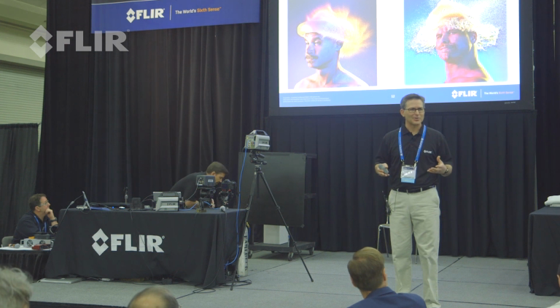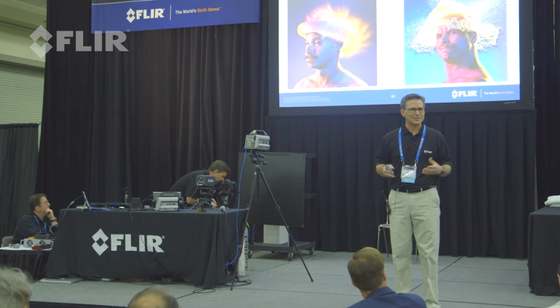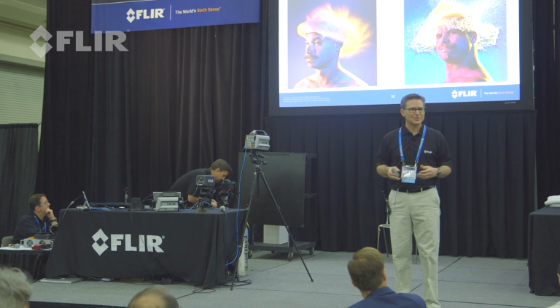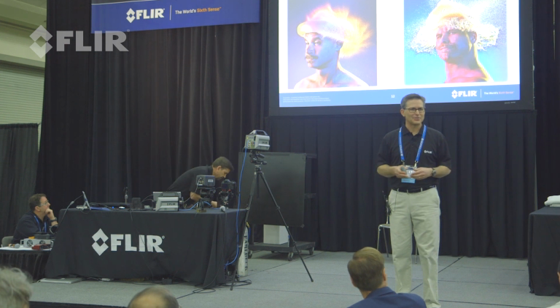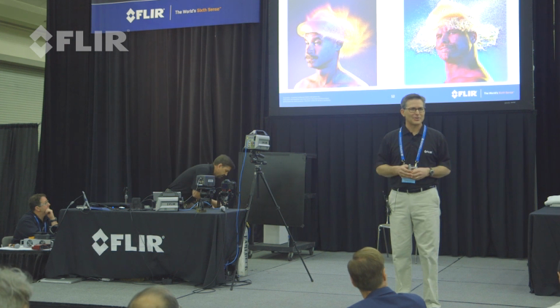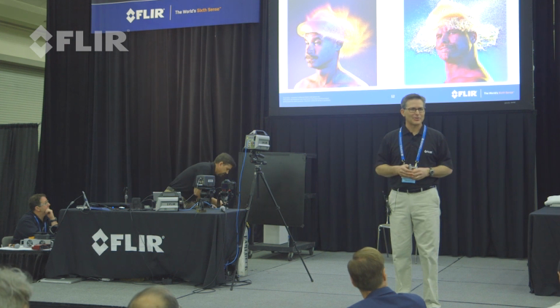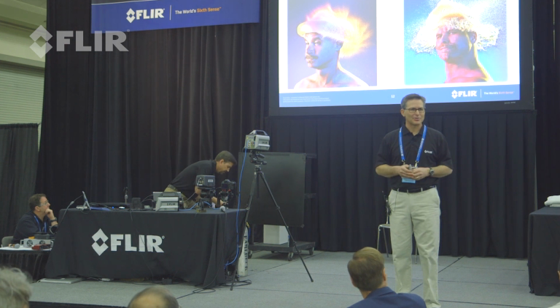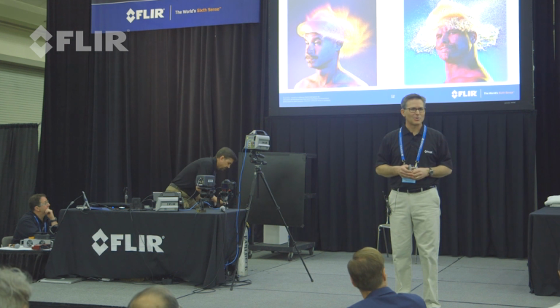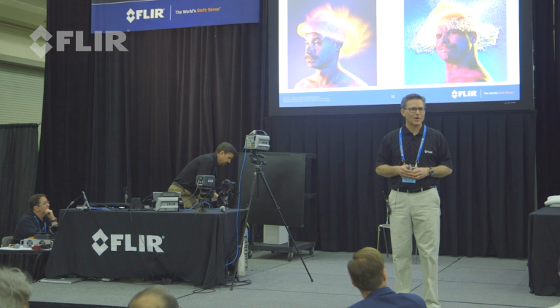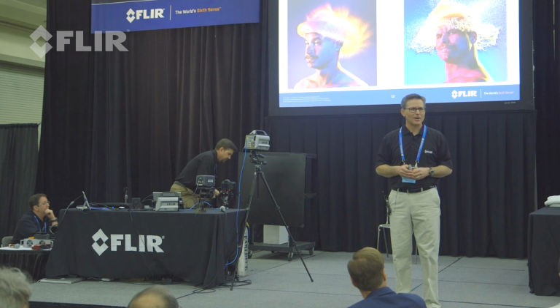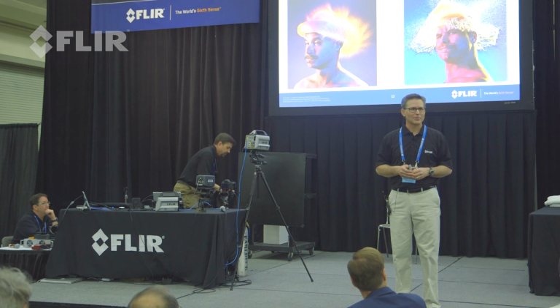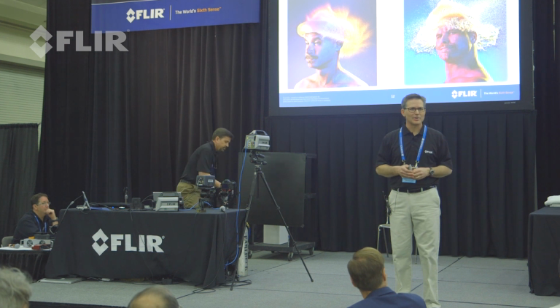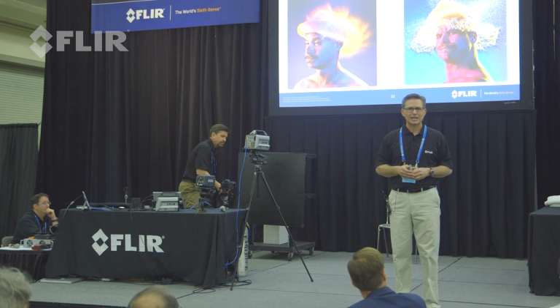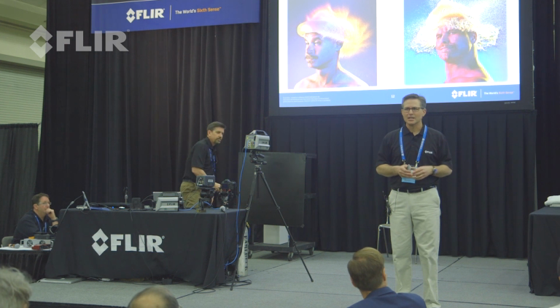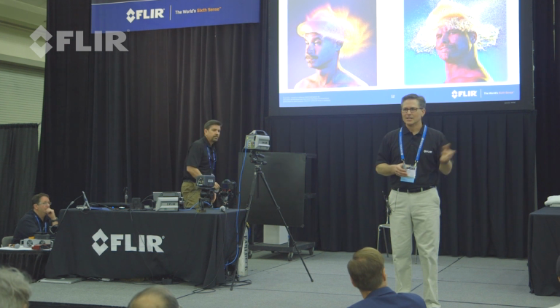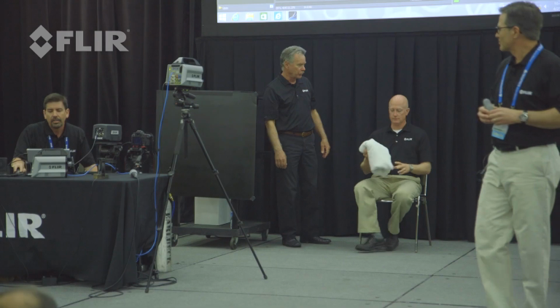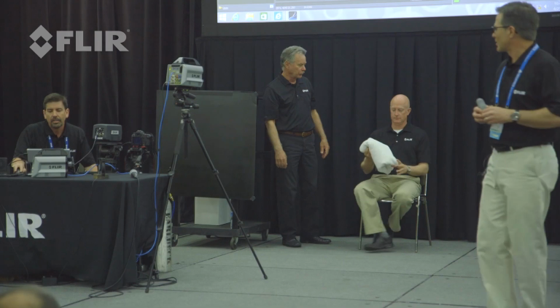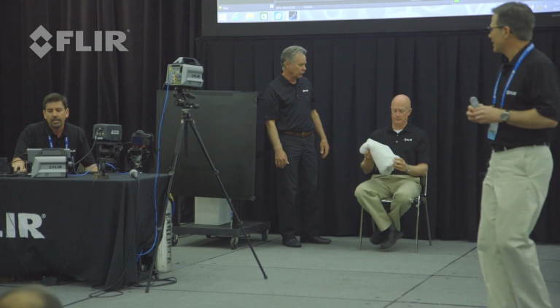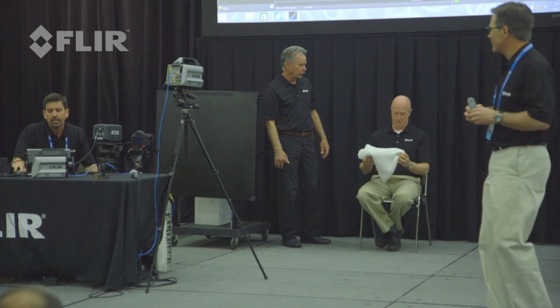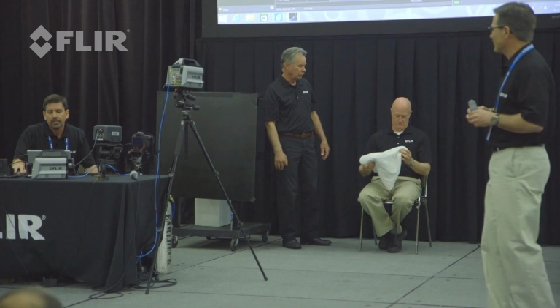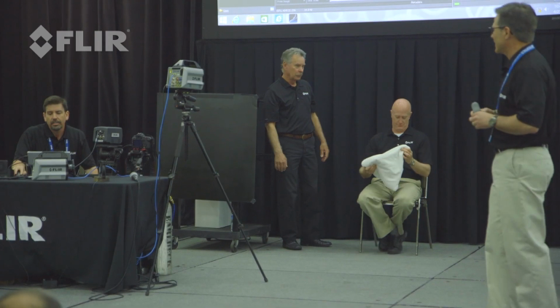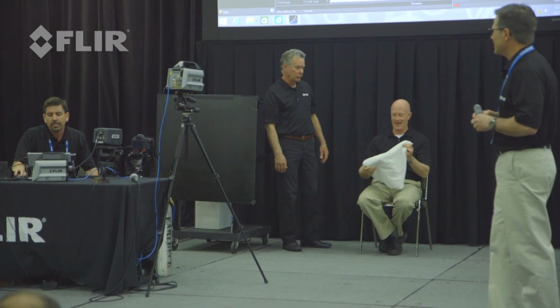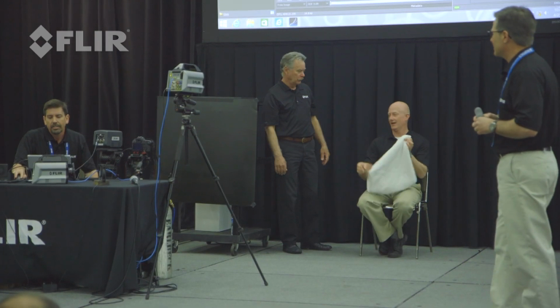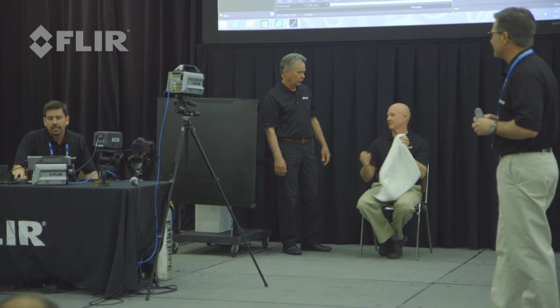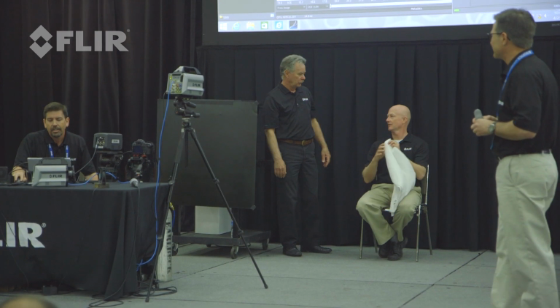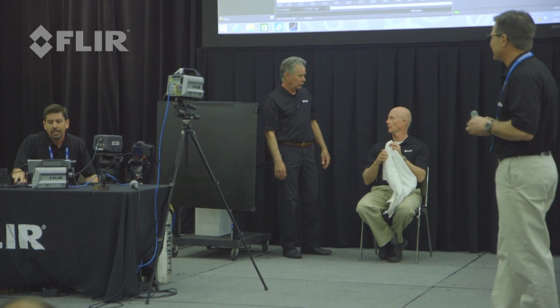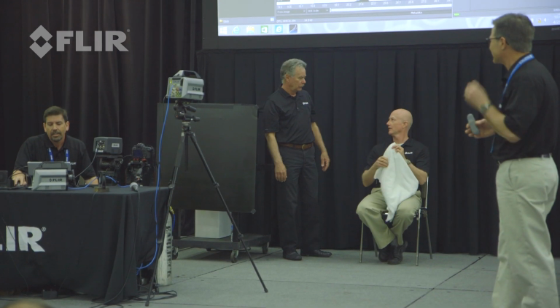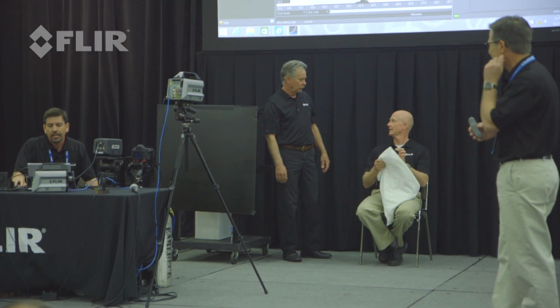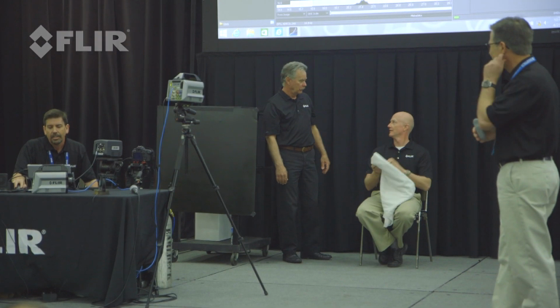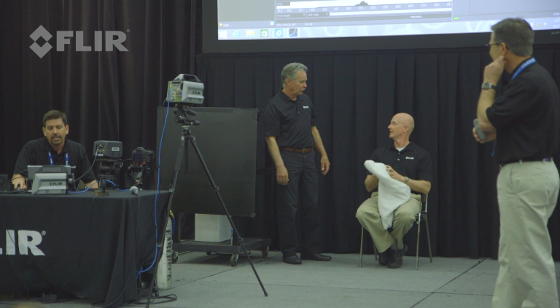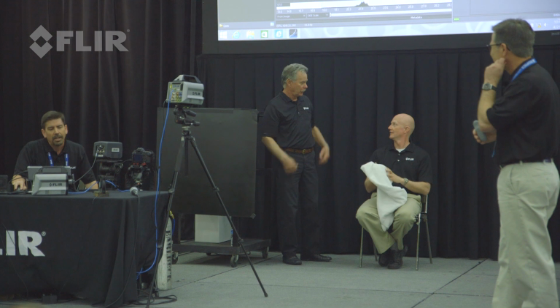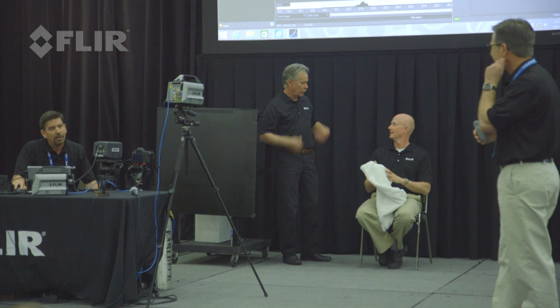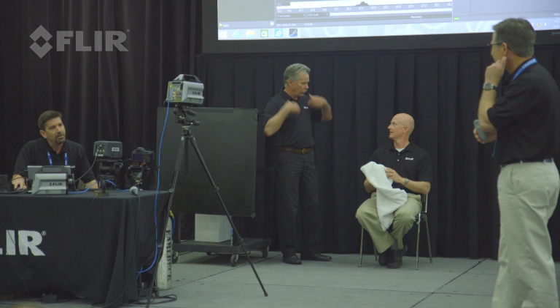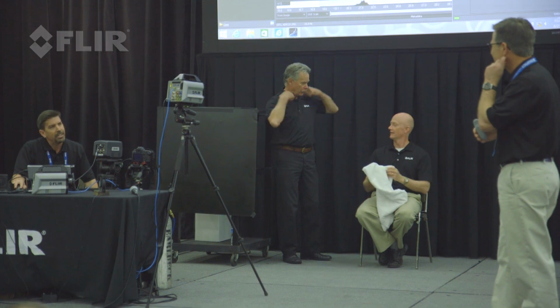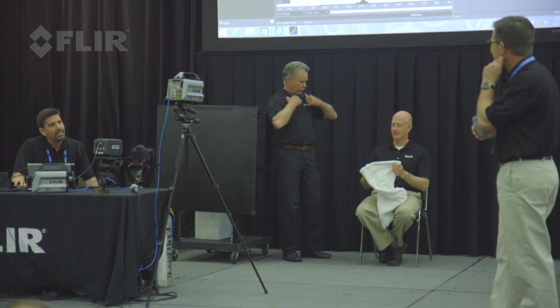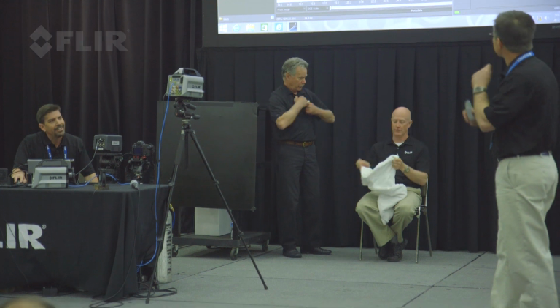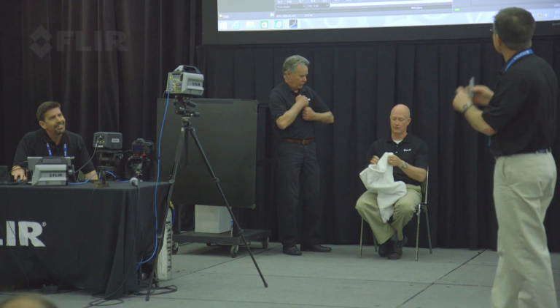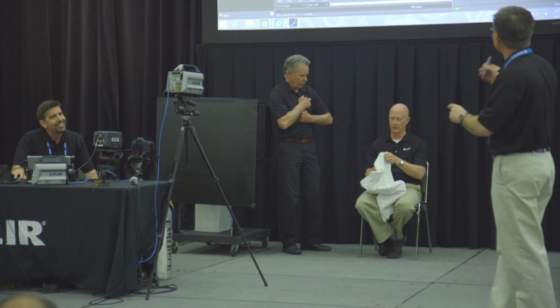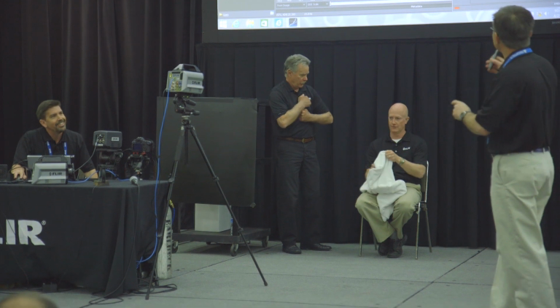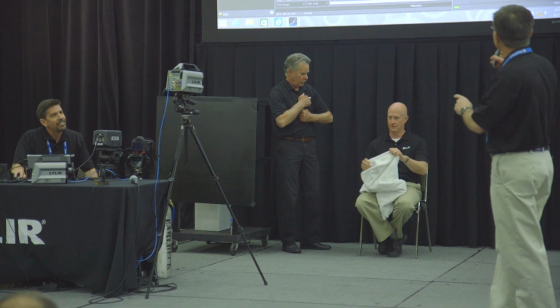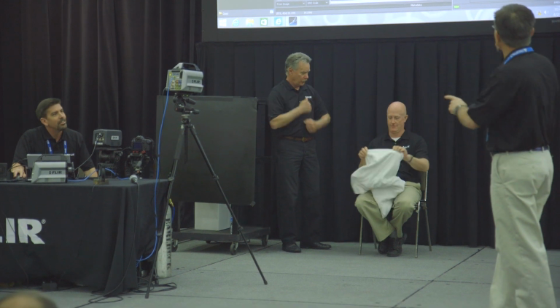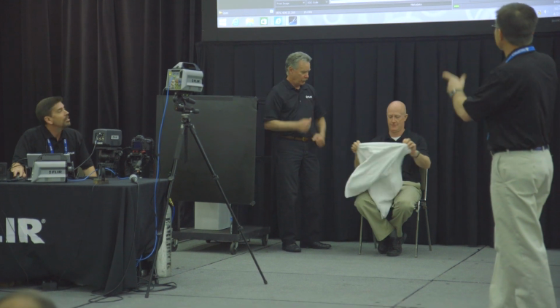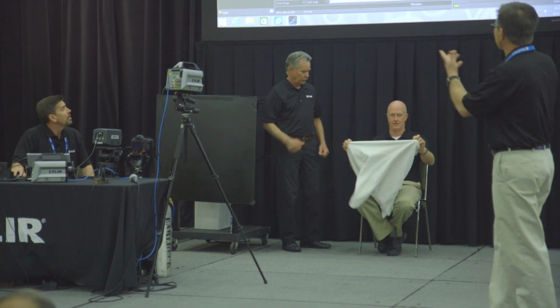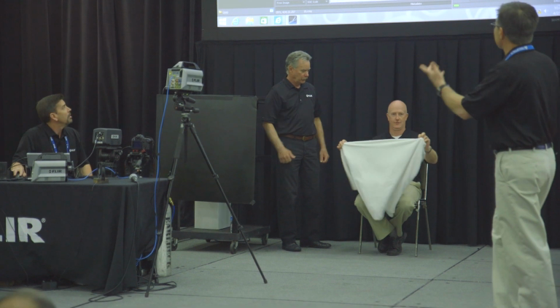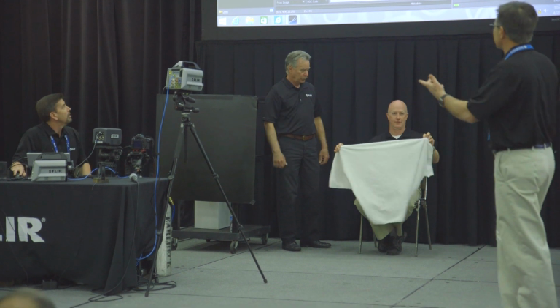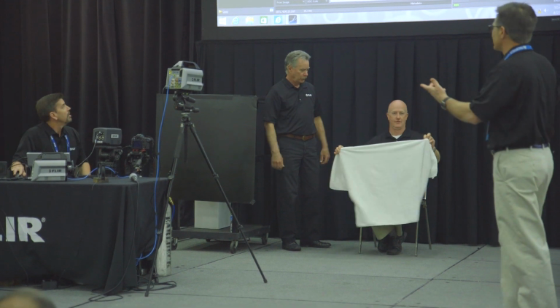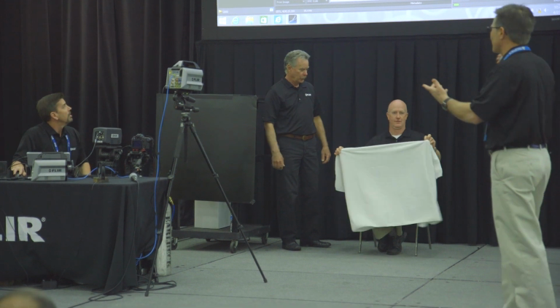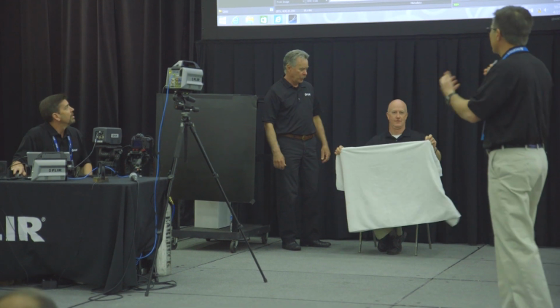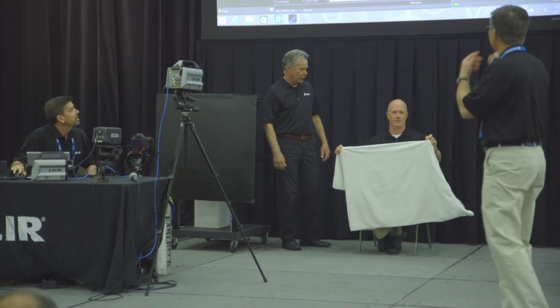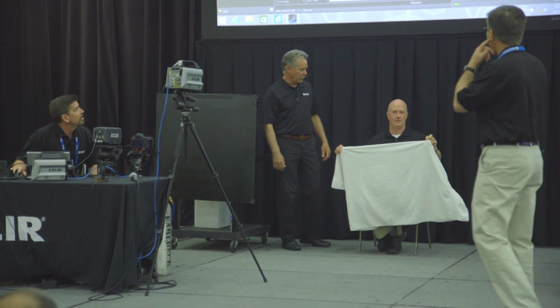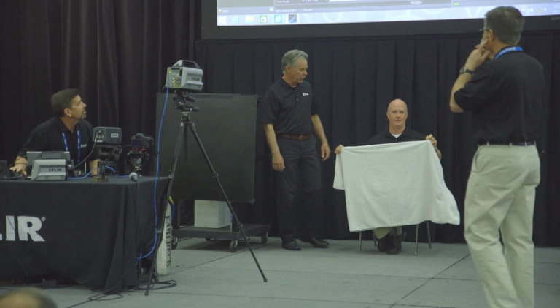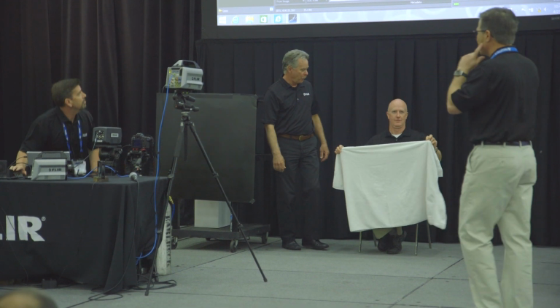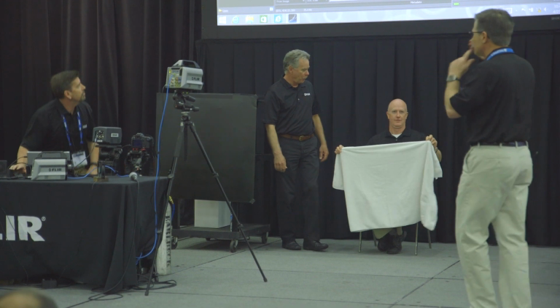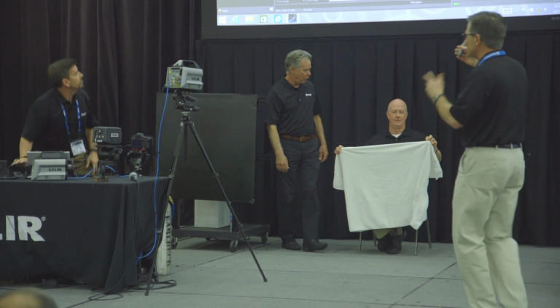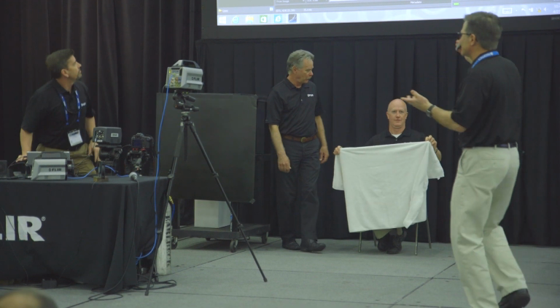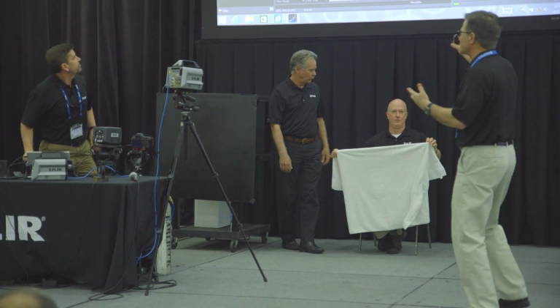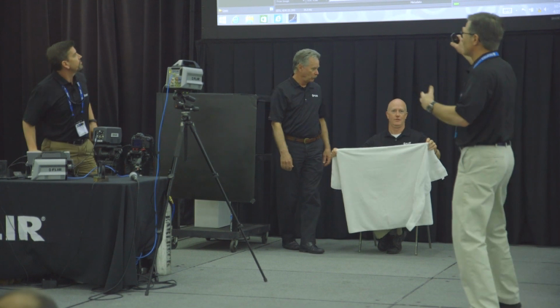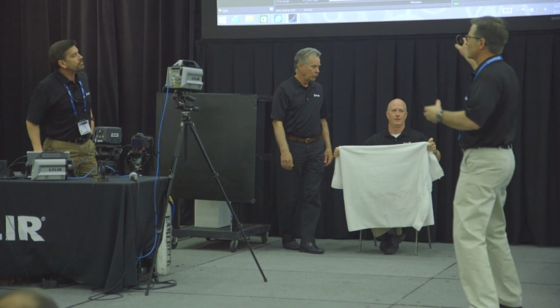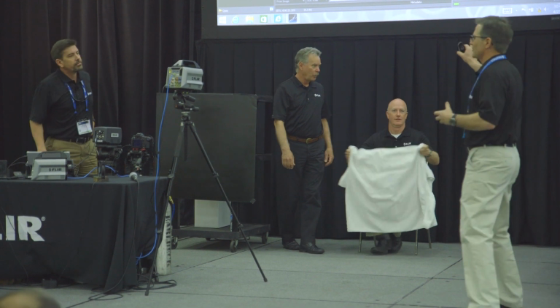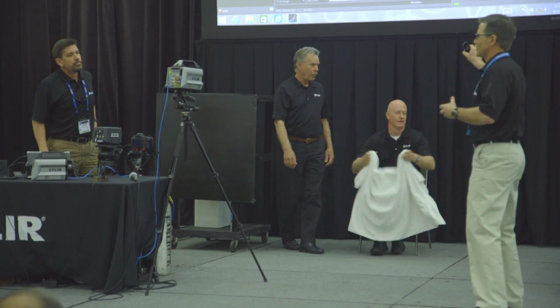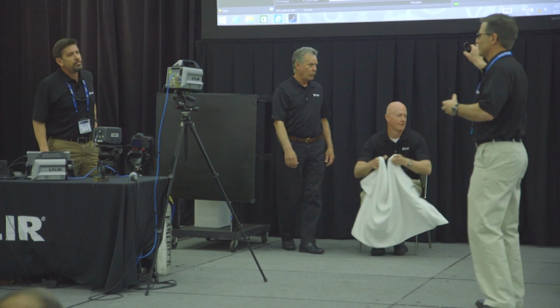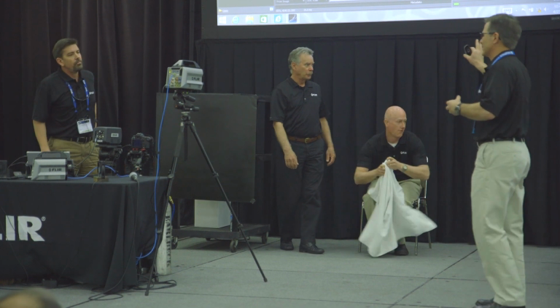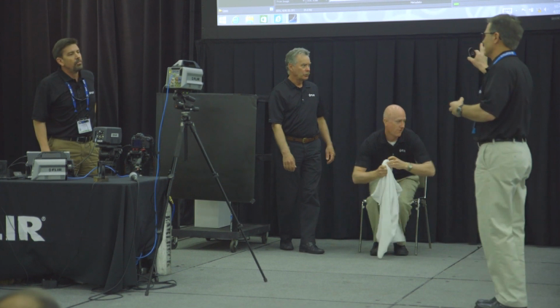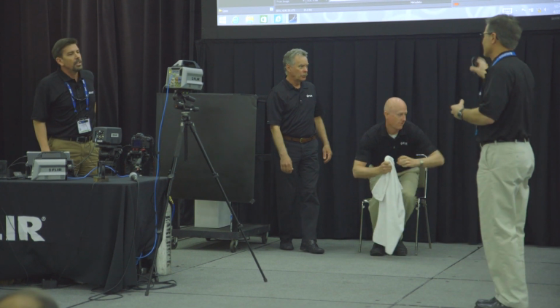We're going to do the thermal water wig. Brian, are you ready? I'm ready. We got the display up — maybe you can explain what we're doing here.